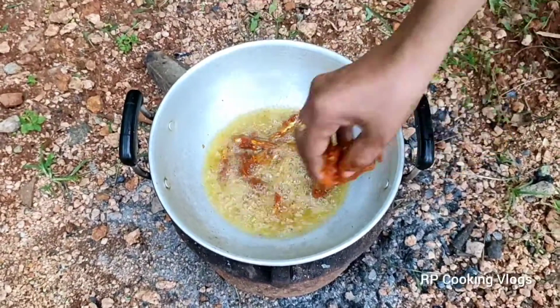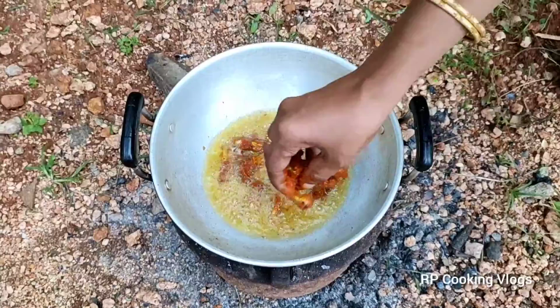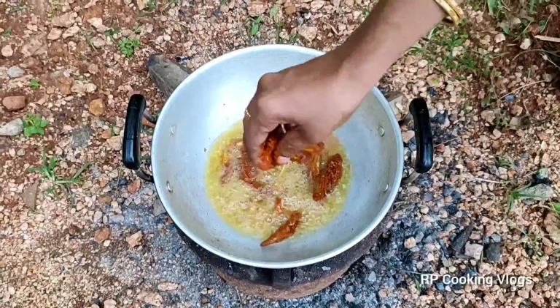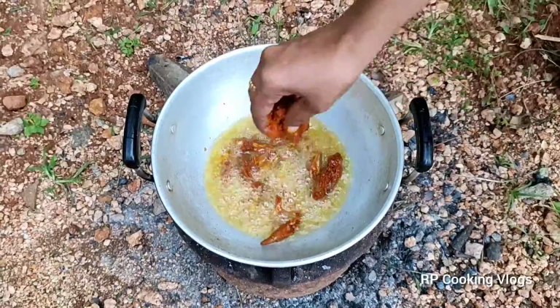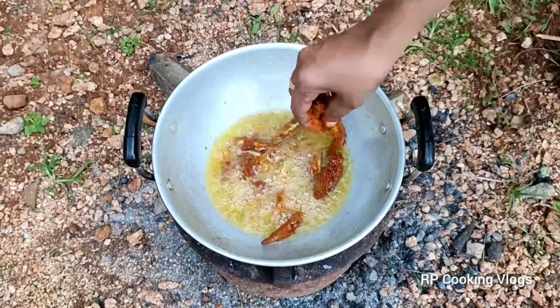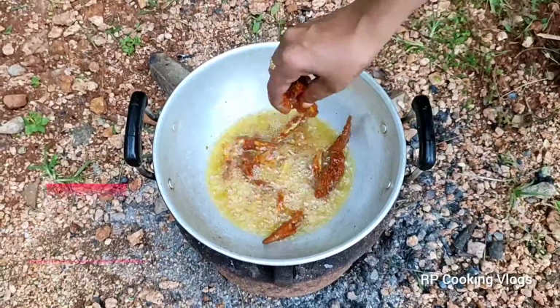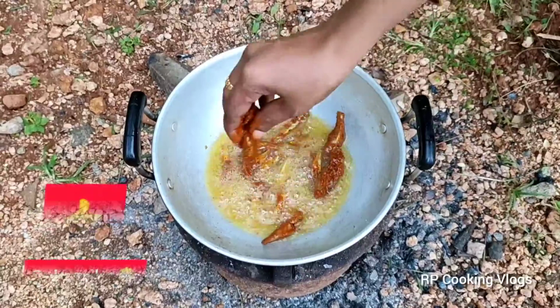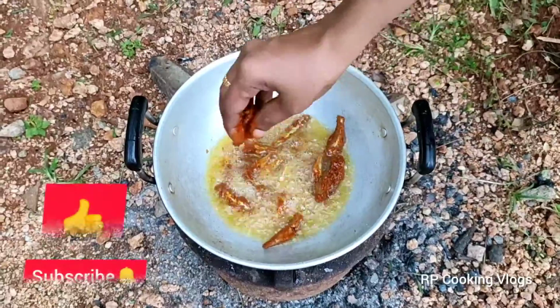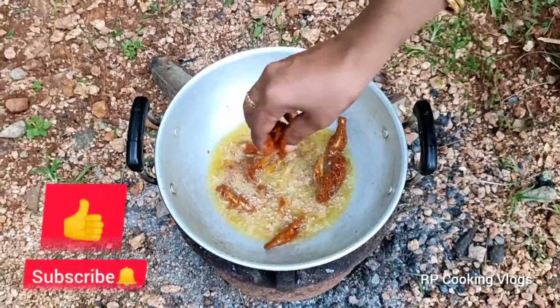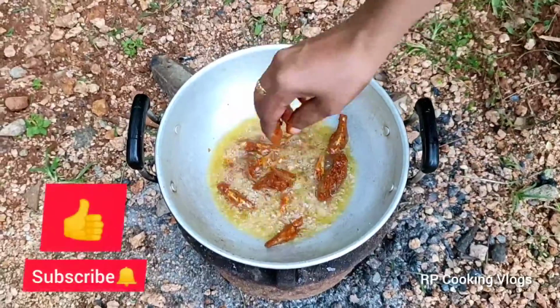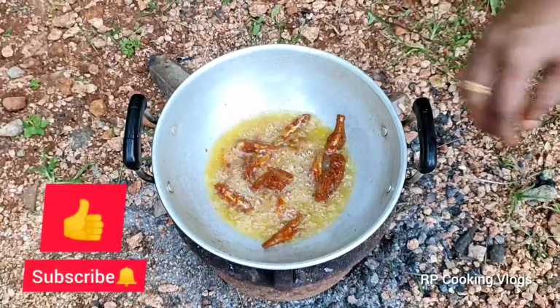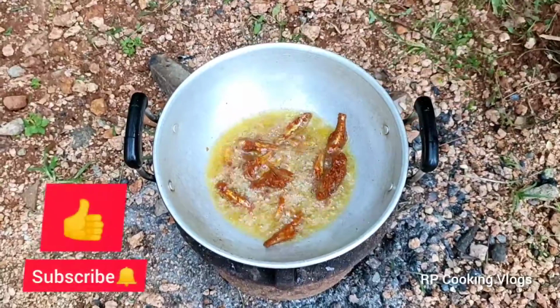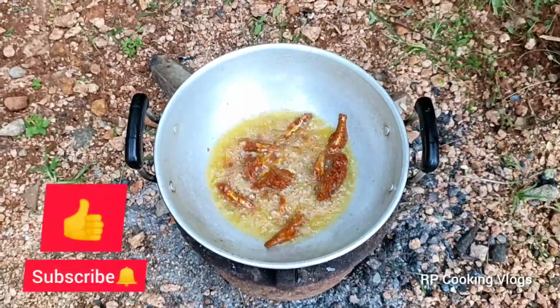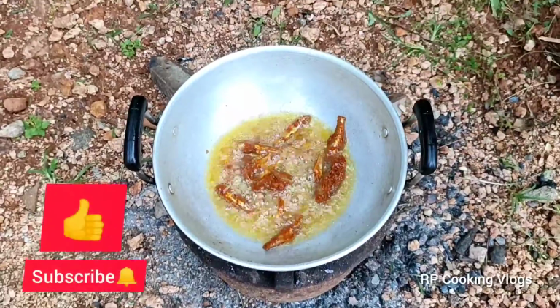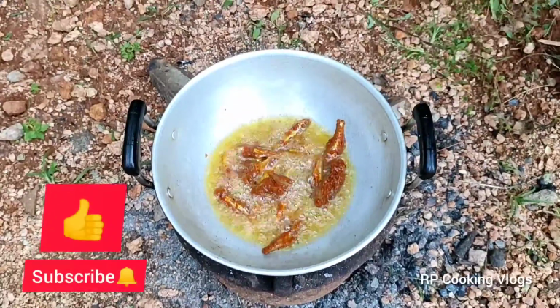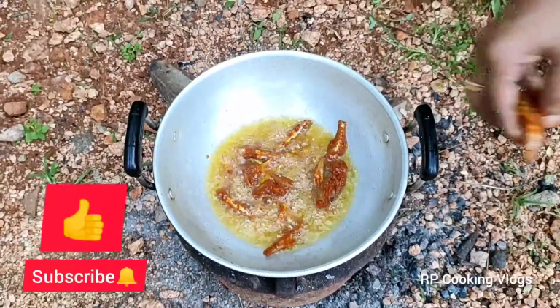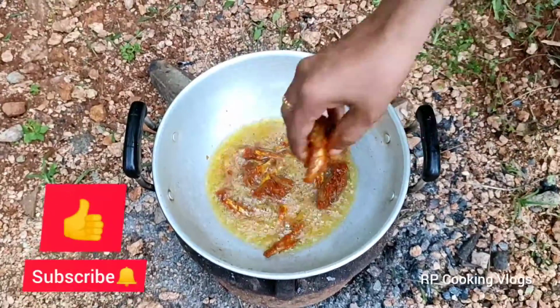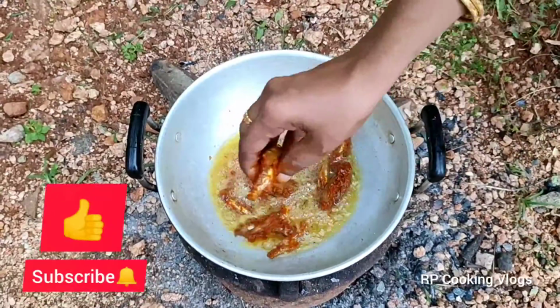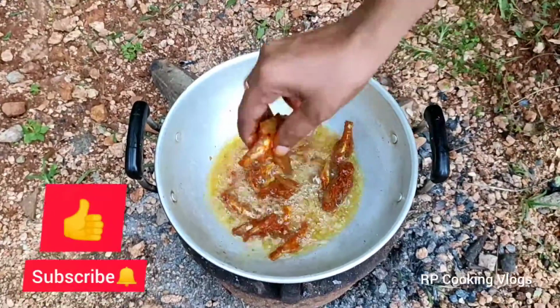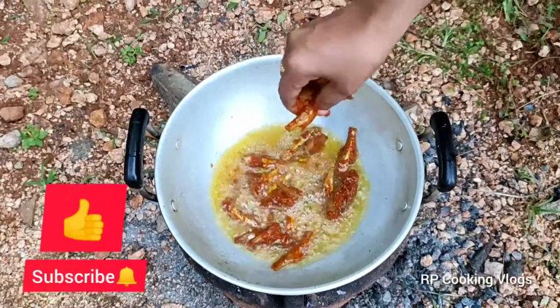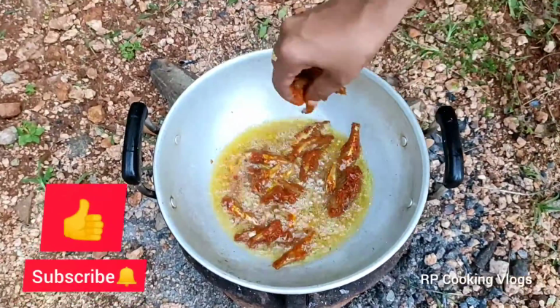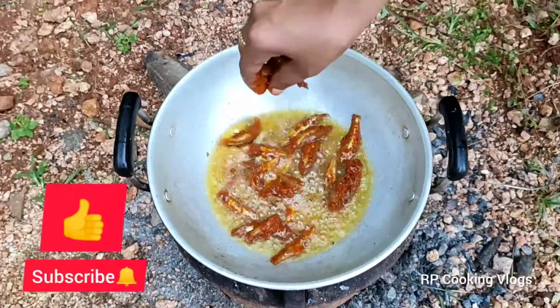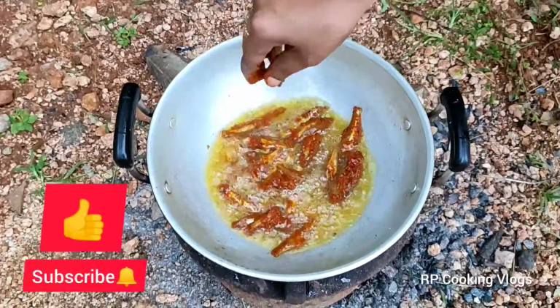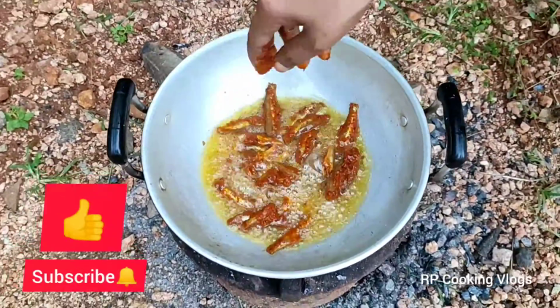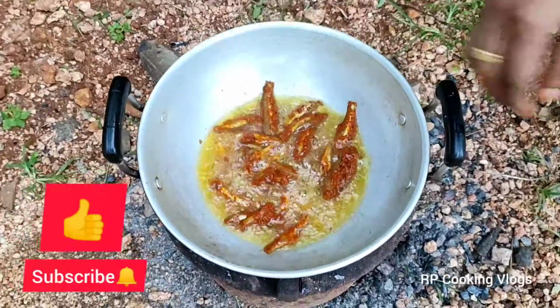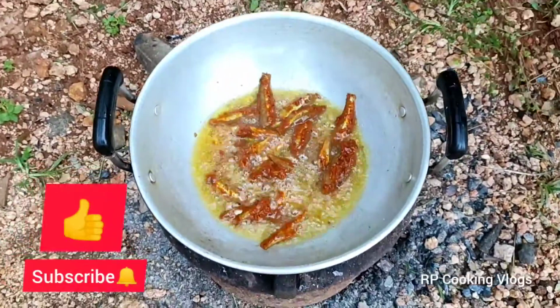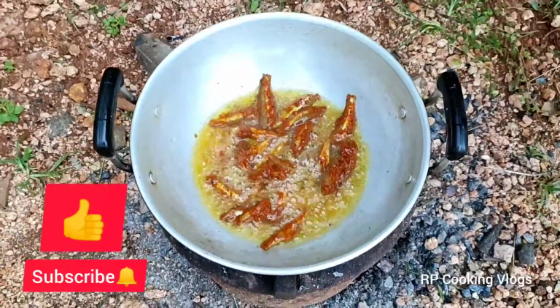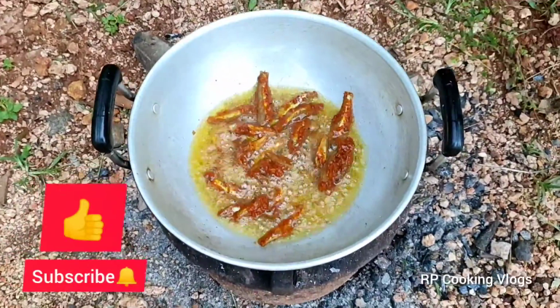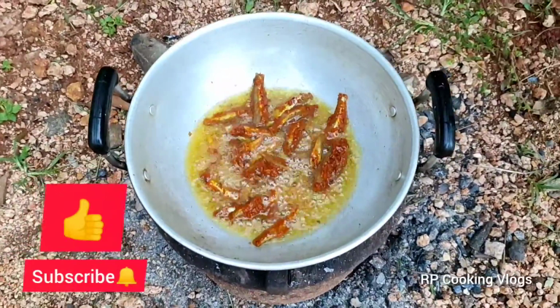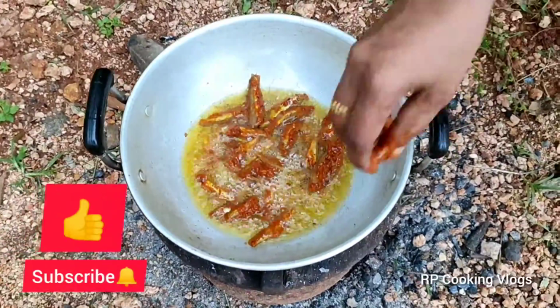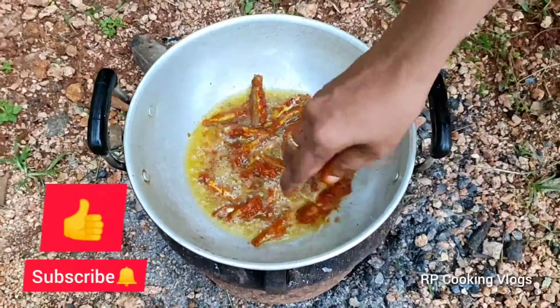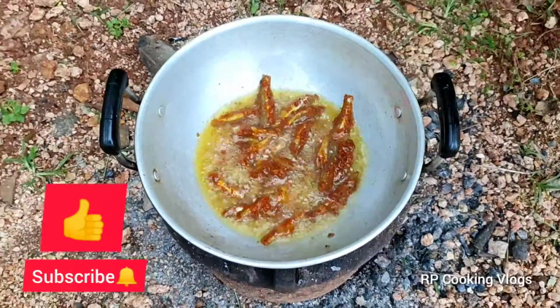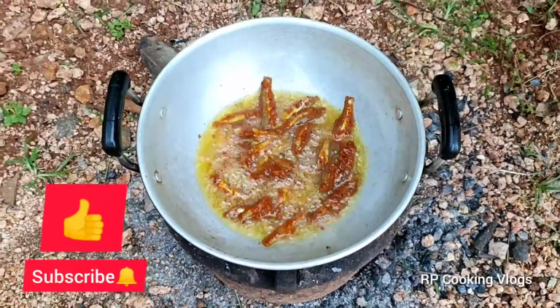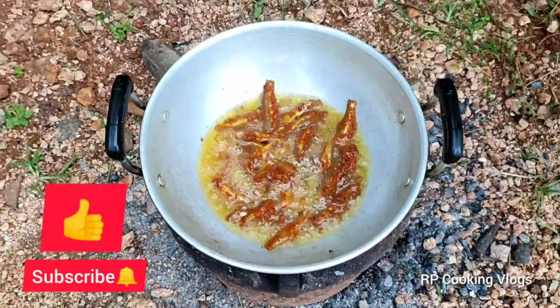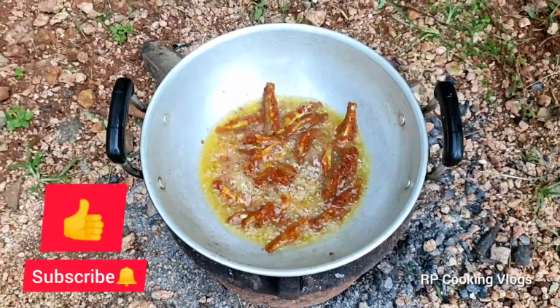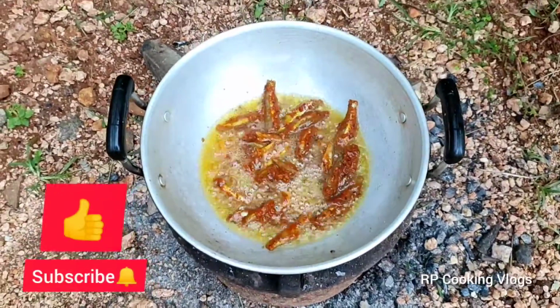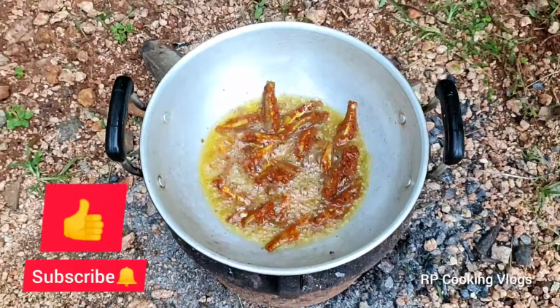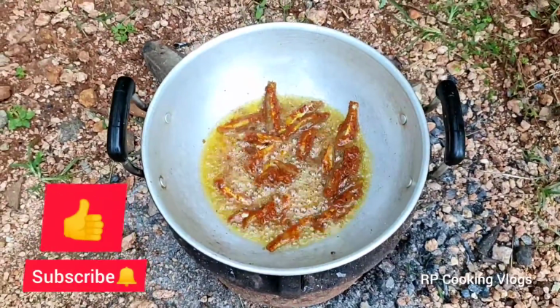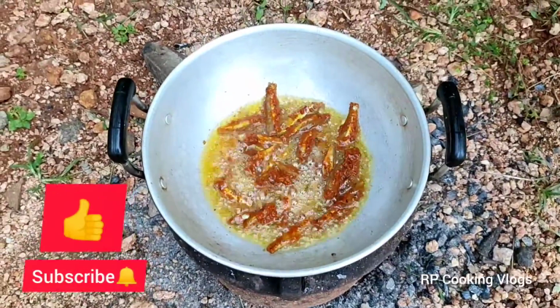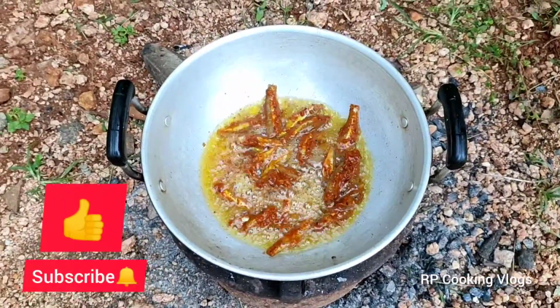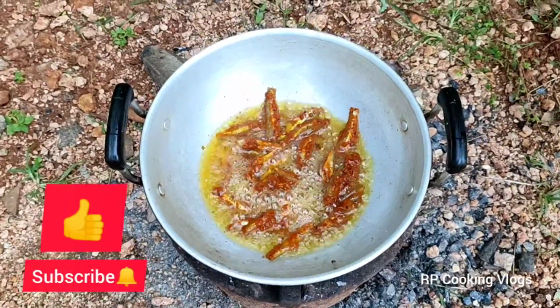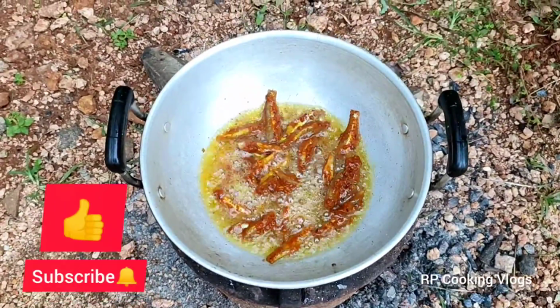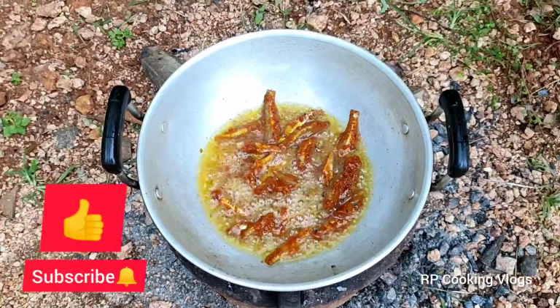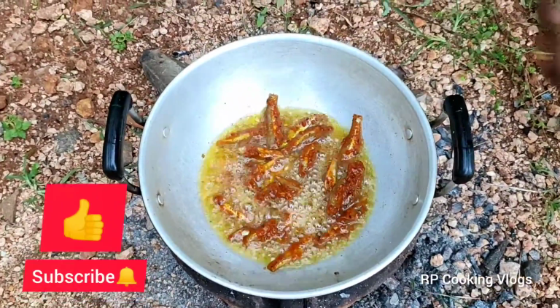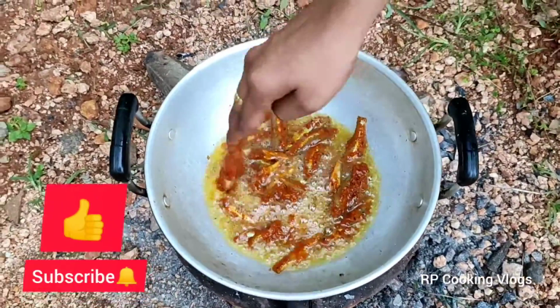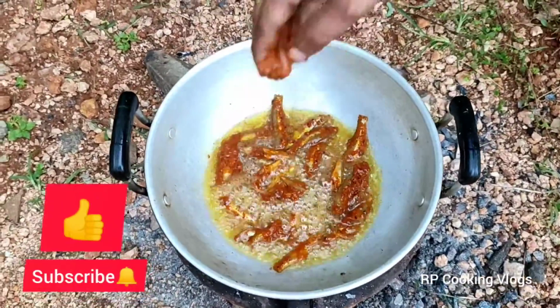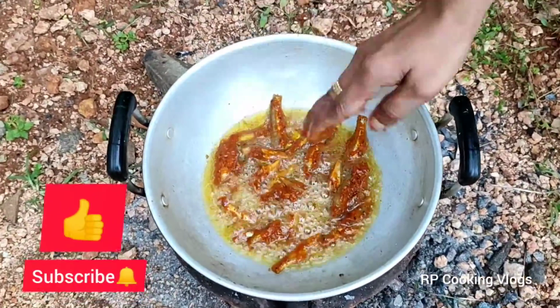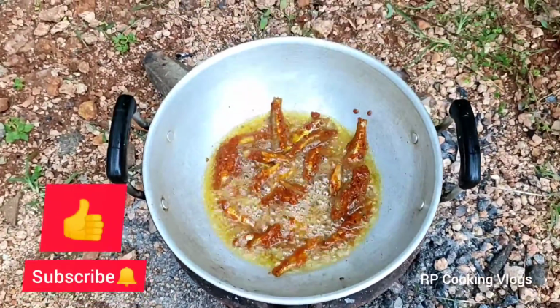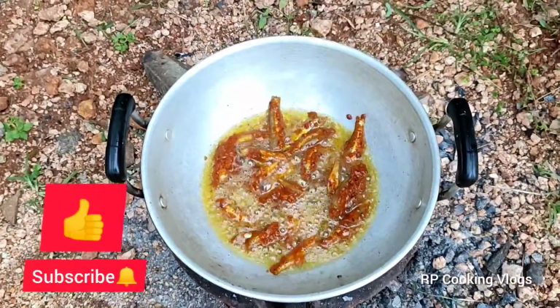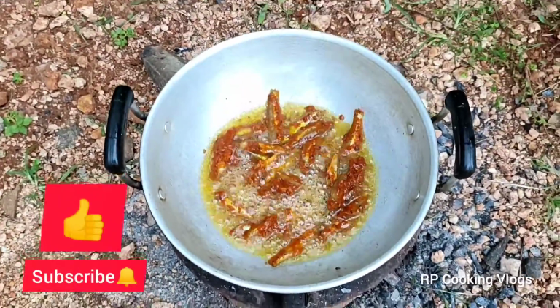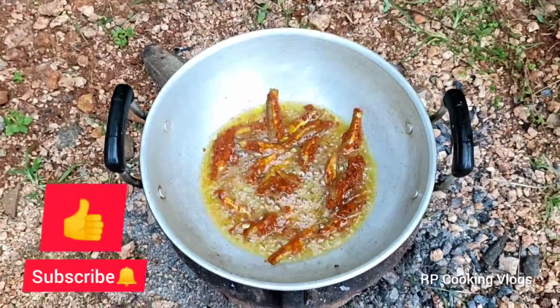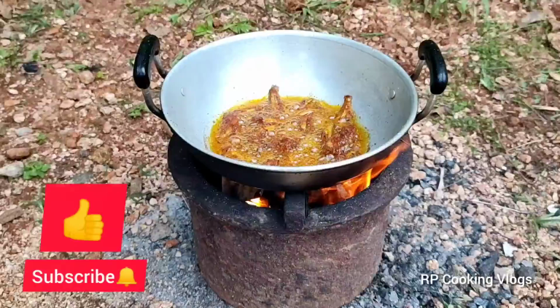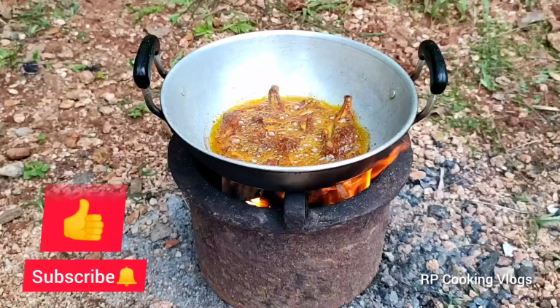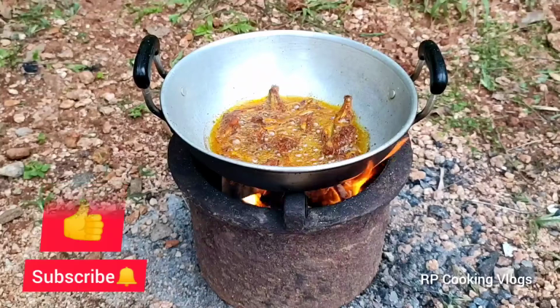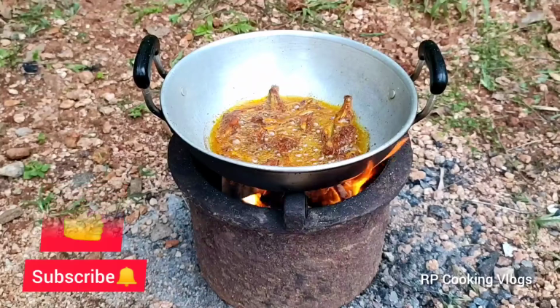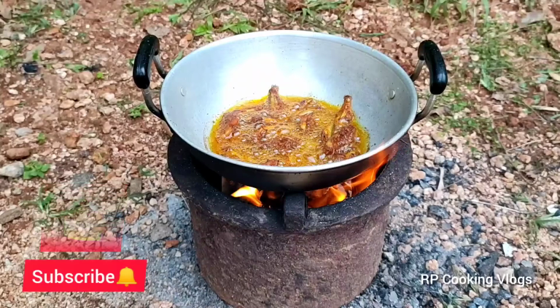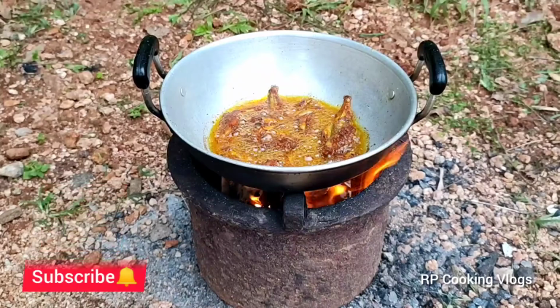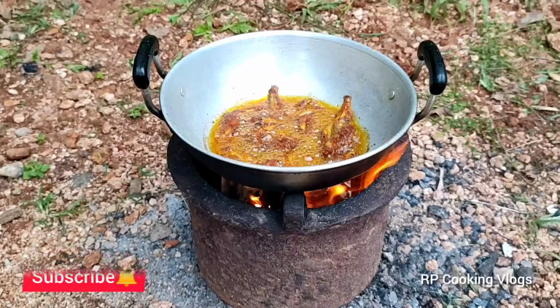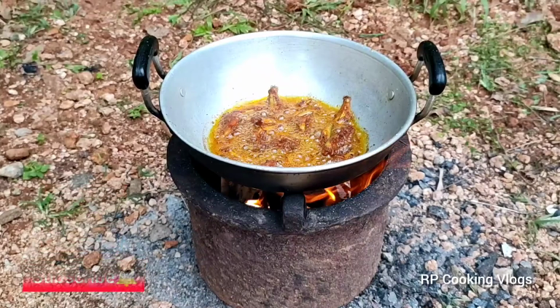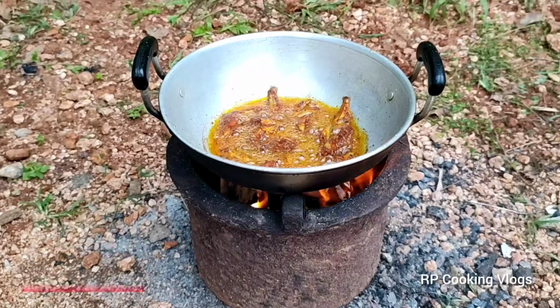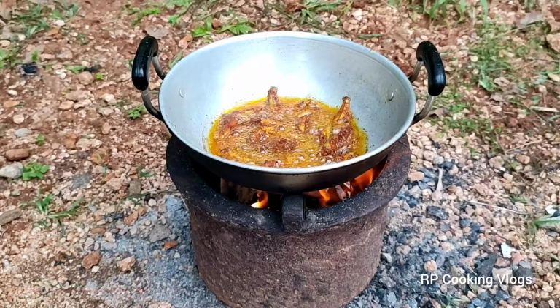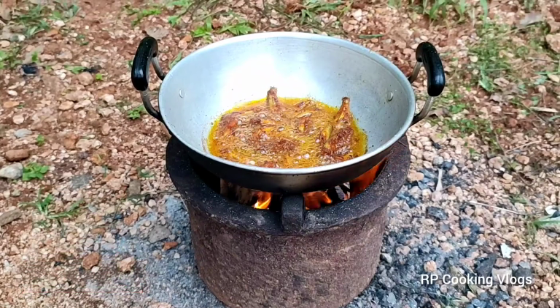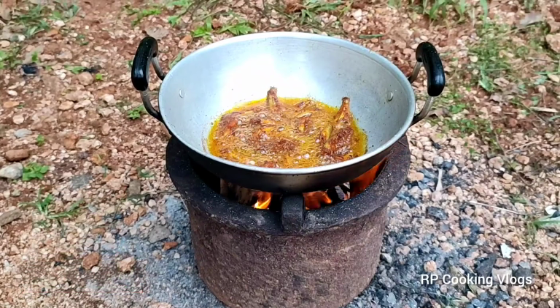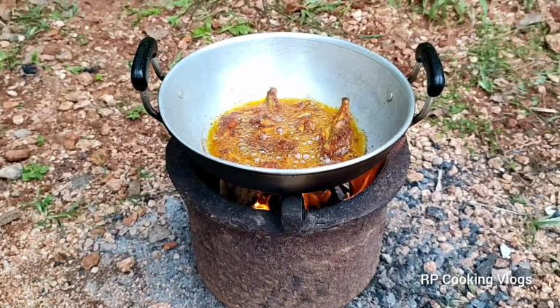Now, we will show you a video. Please like, share and subscribe. Please click the bell button.